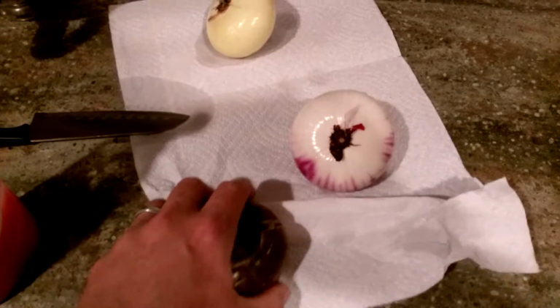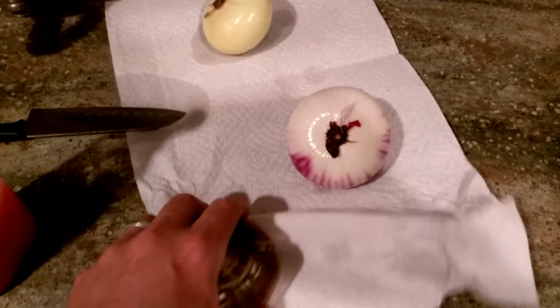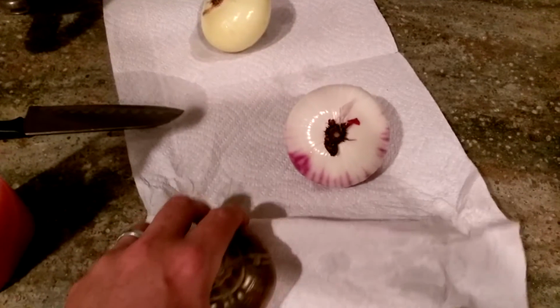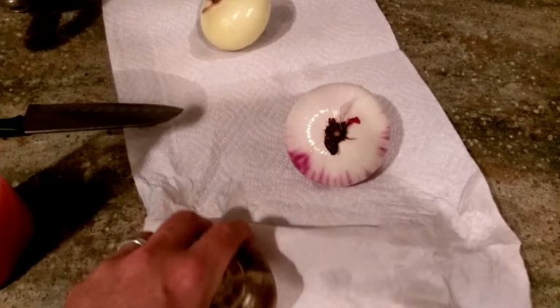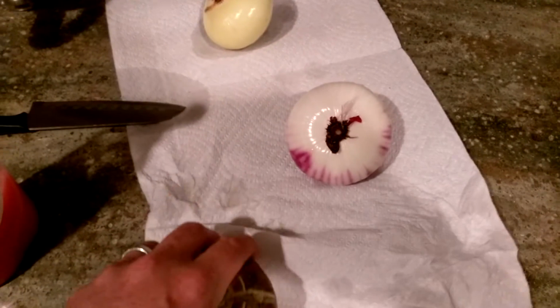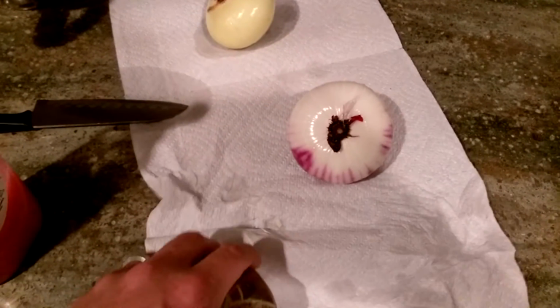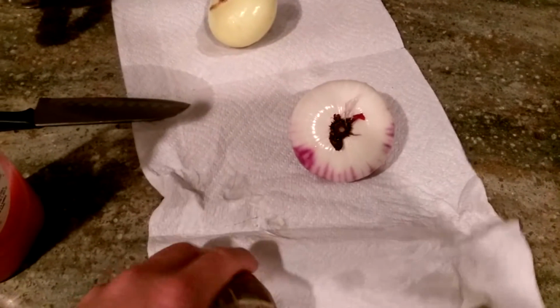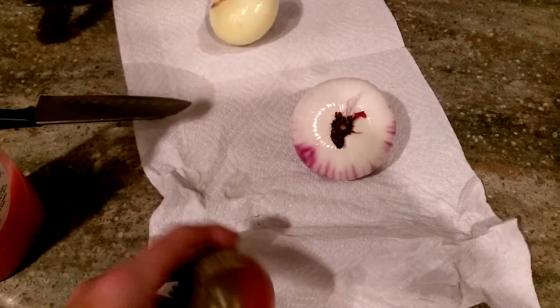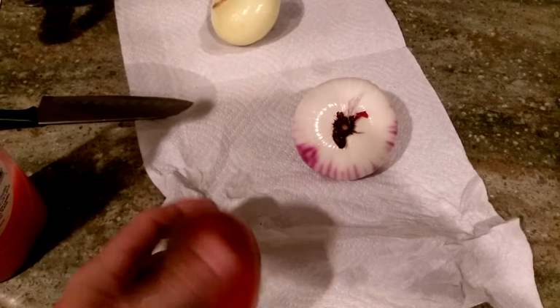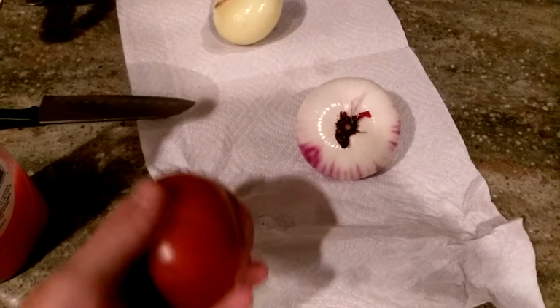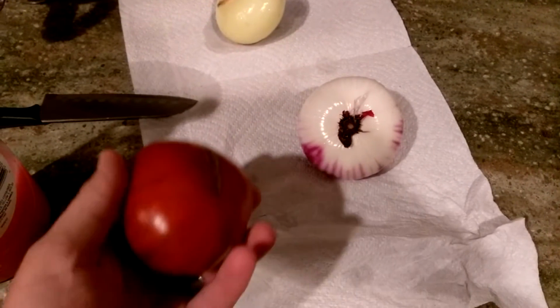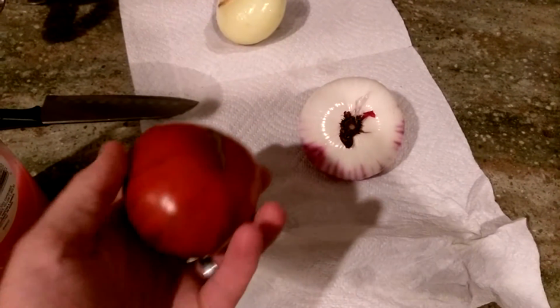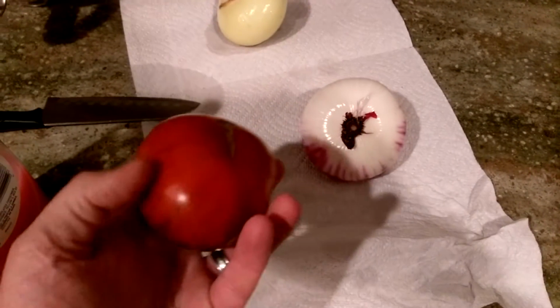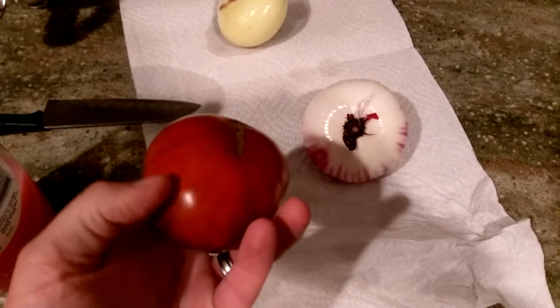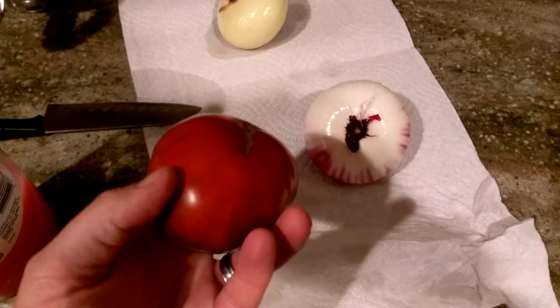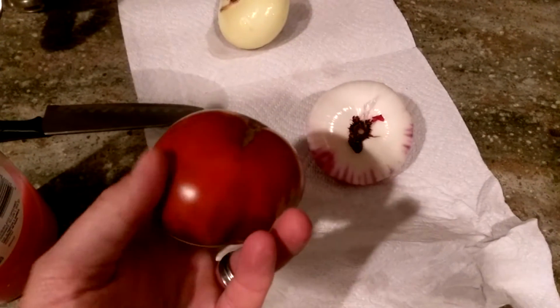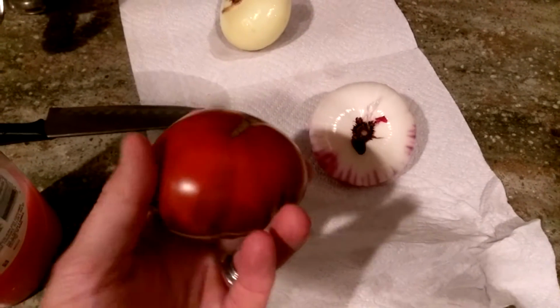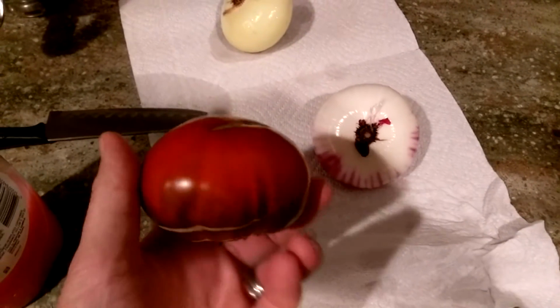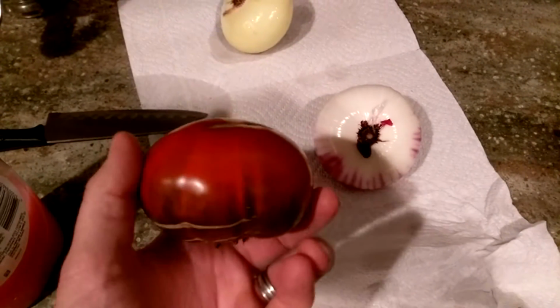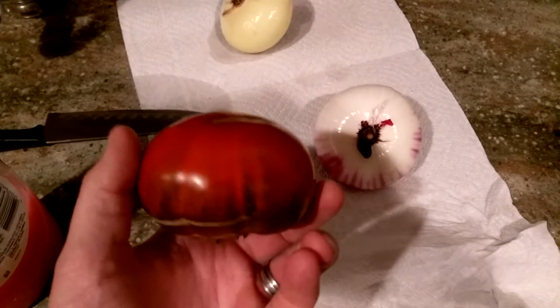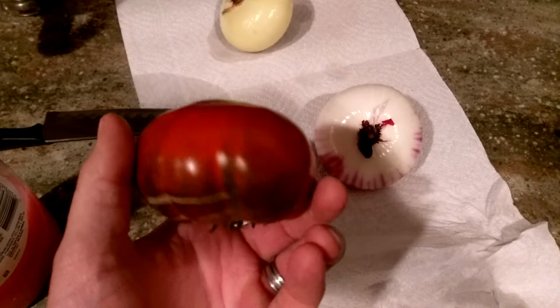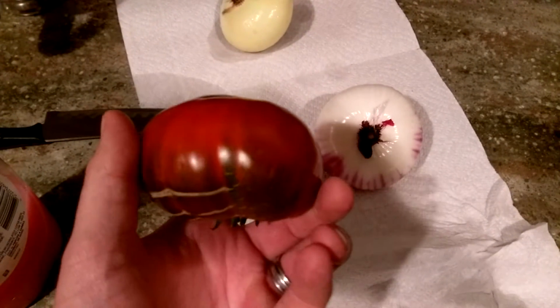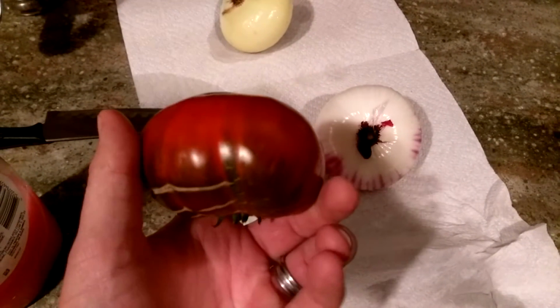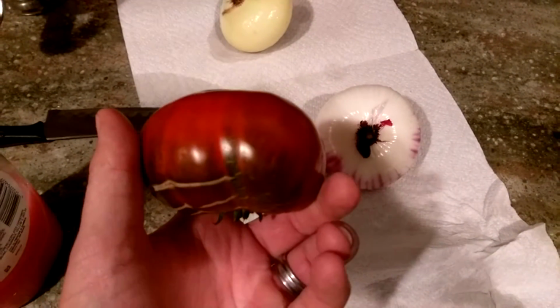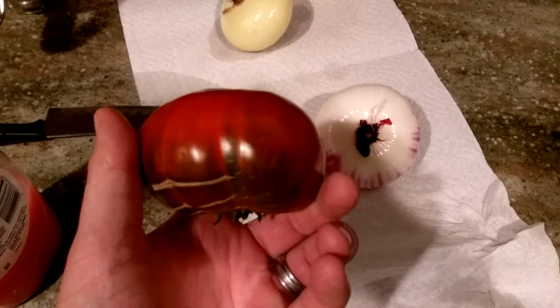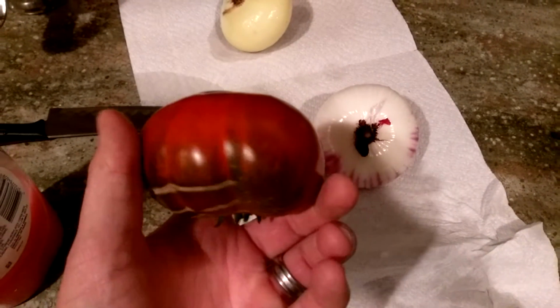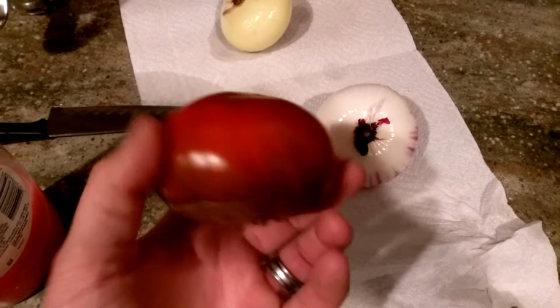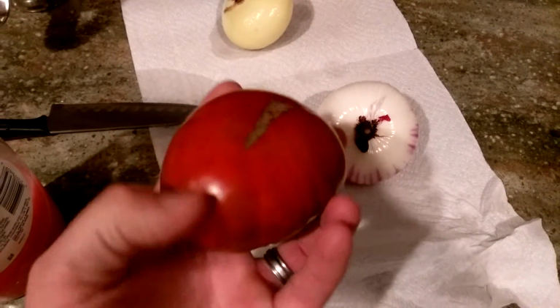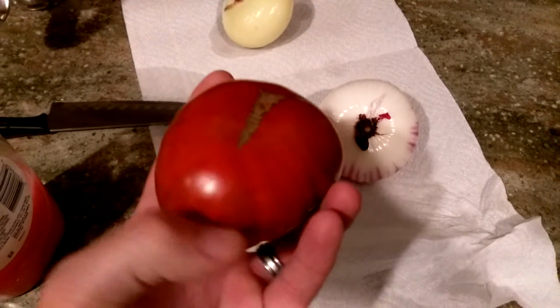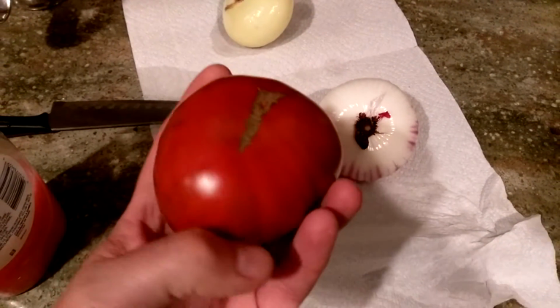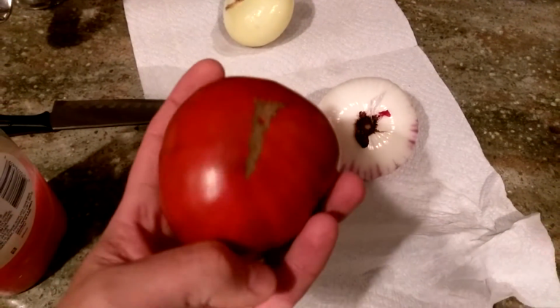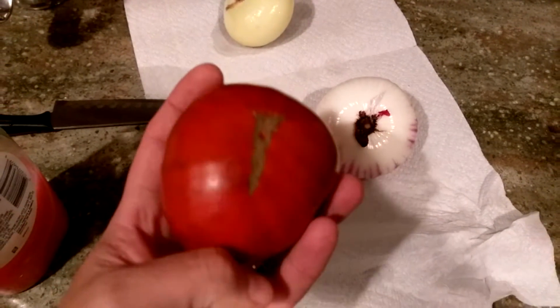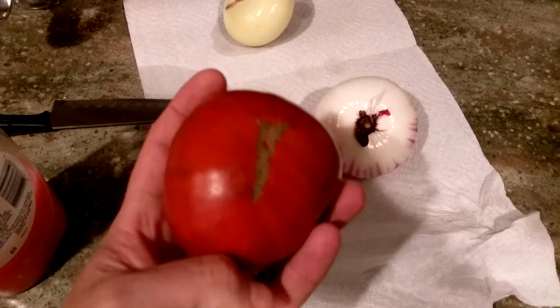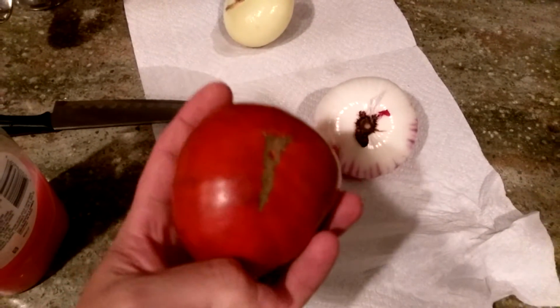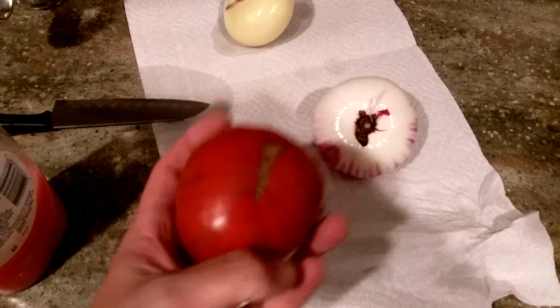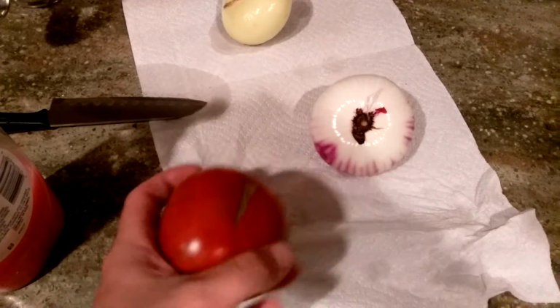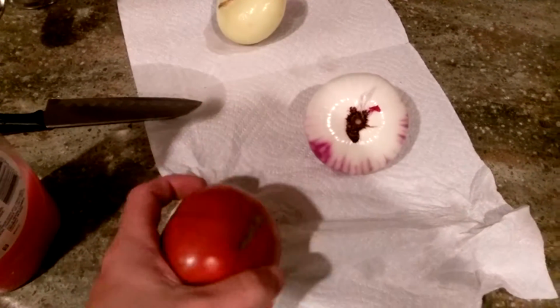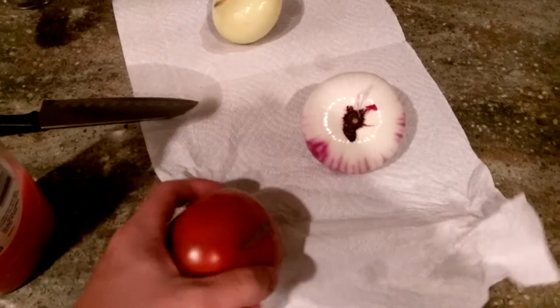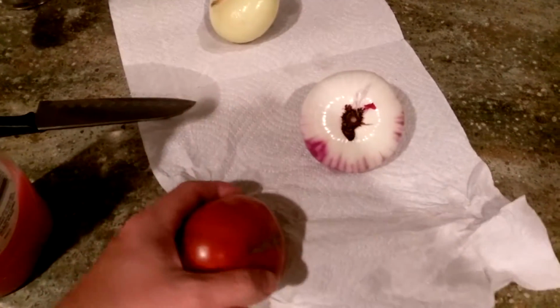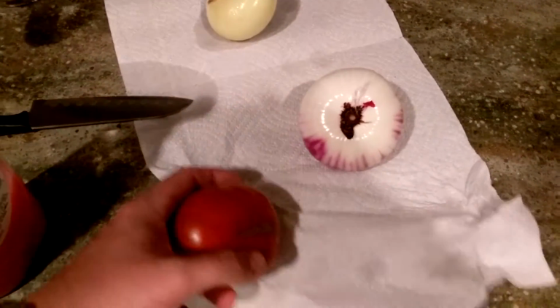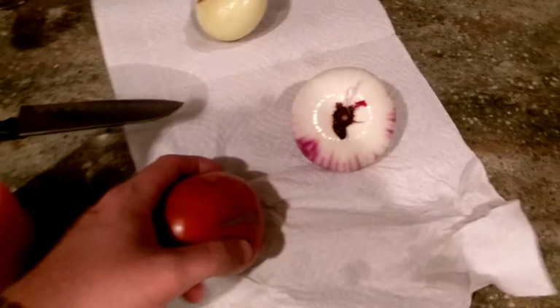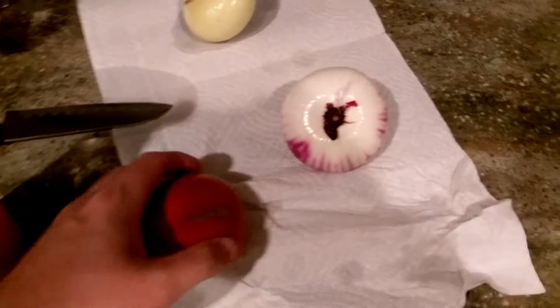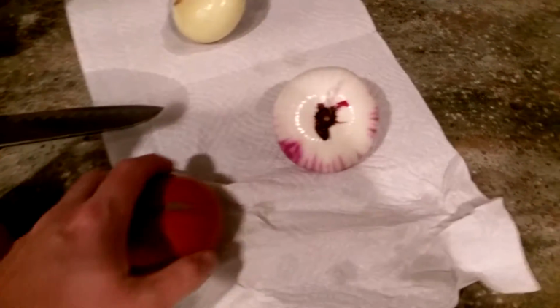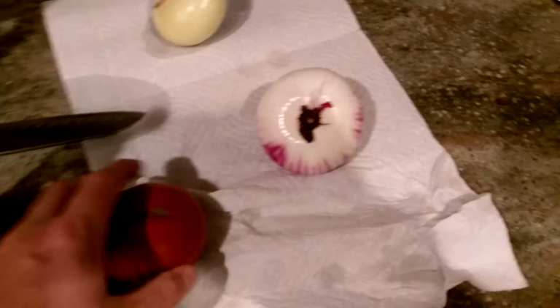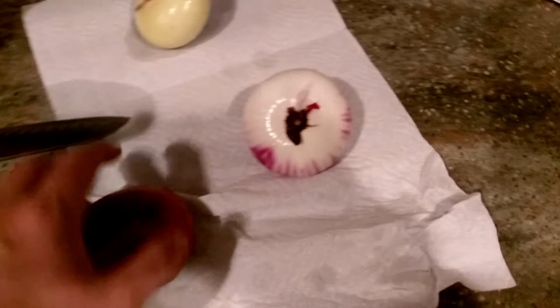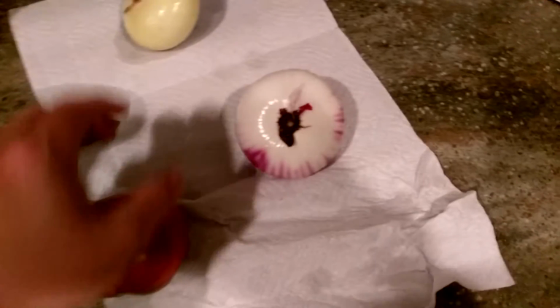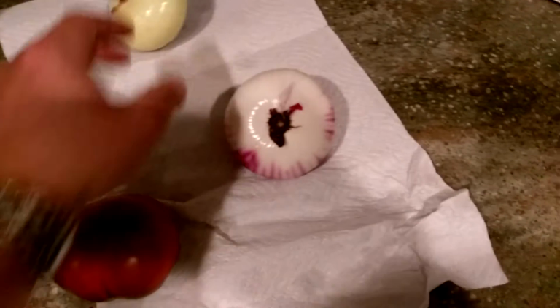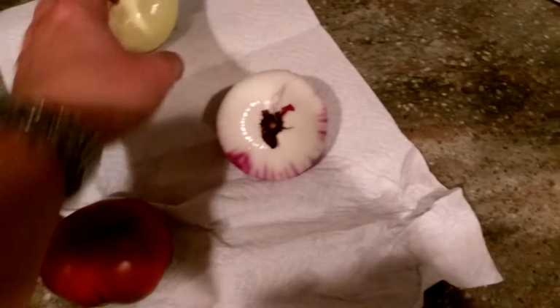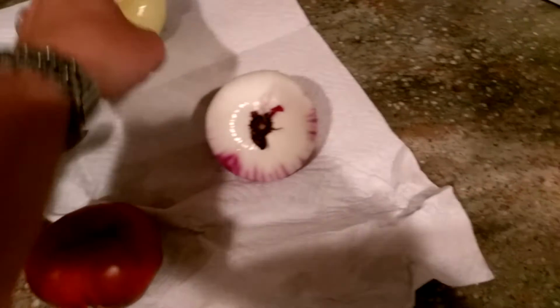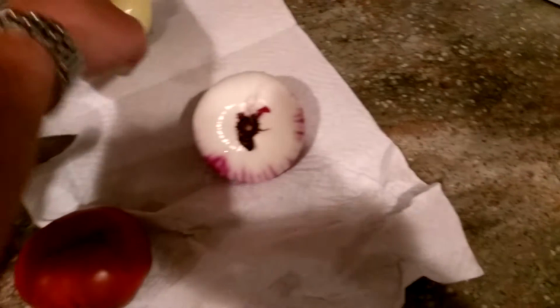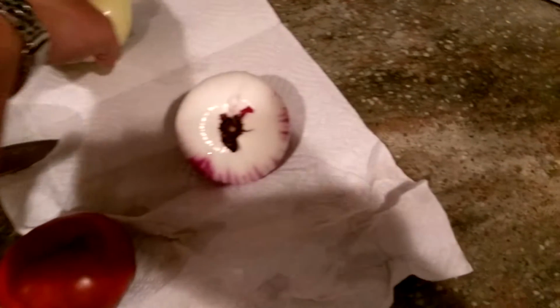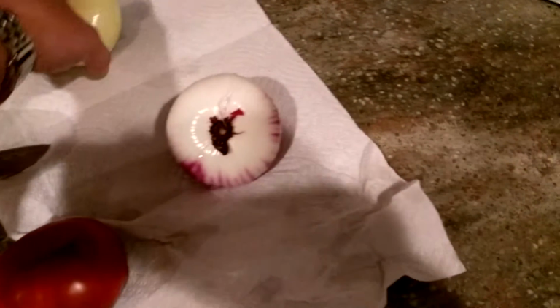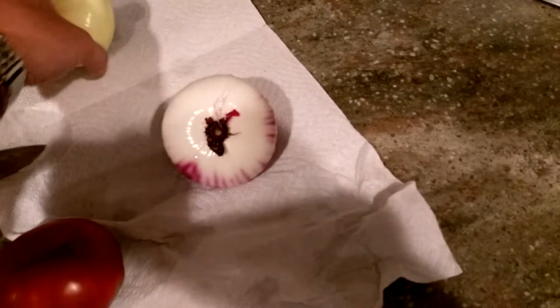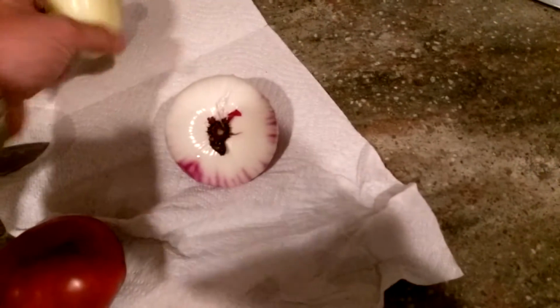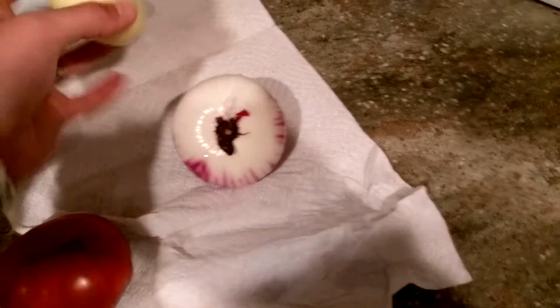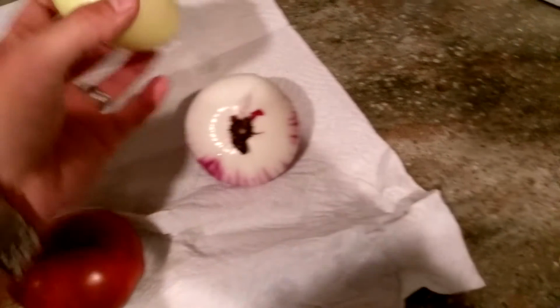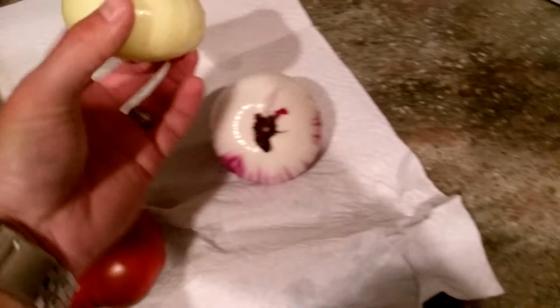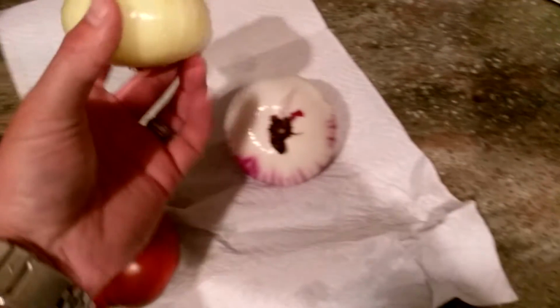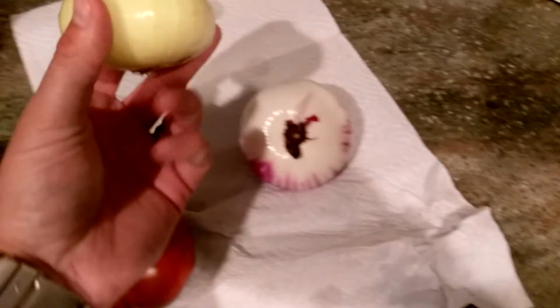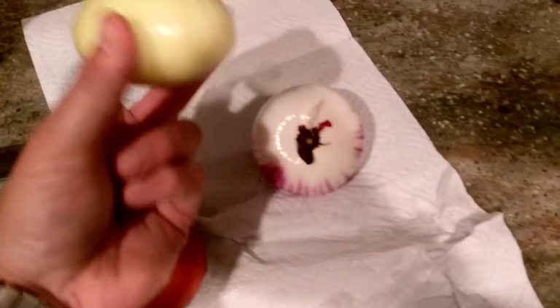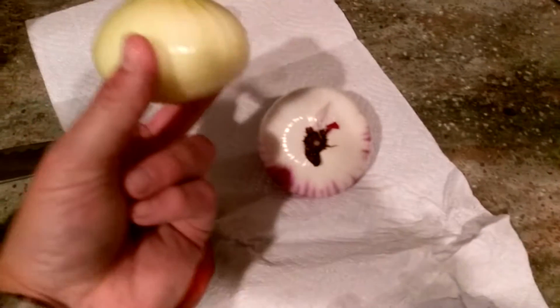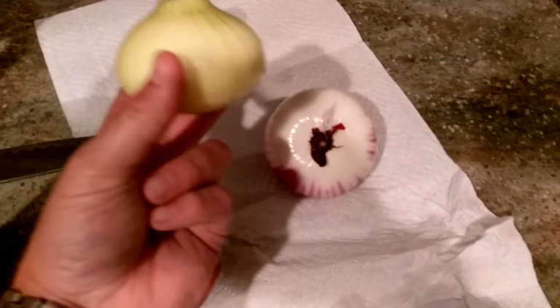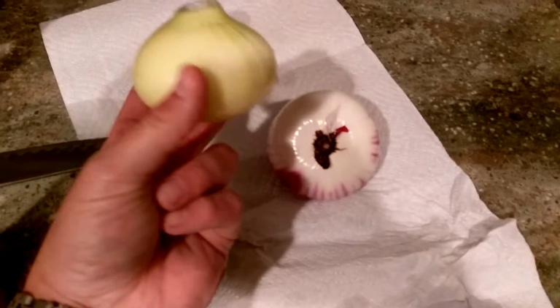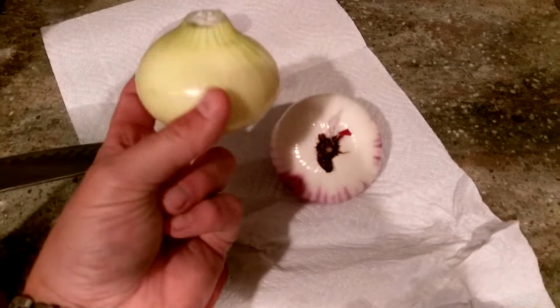Well, hey, good evening and welcome back to The Gardening Show here. We're back at the house, sorted through our vegetables here.